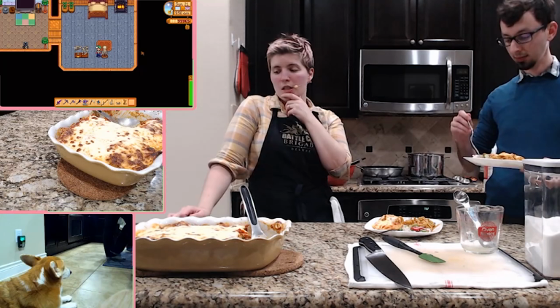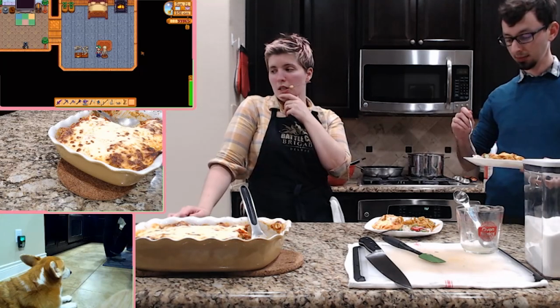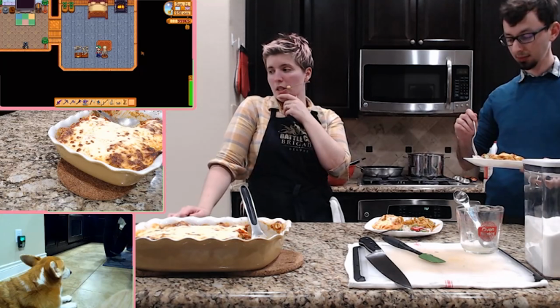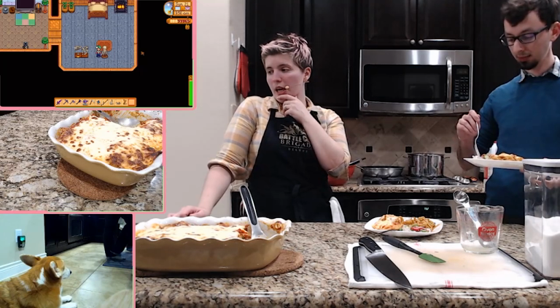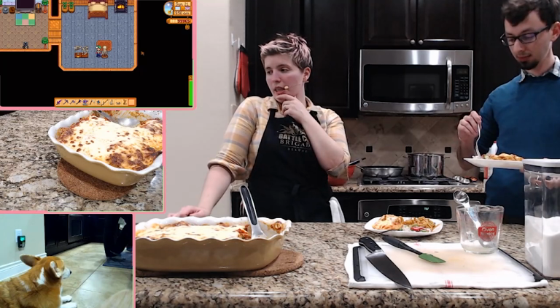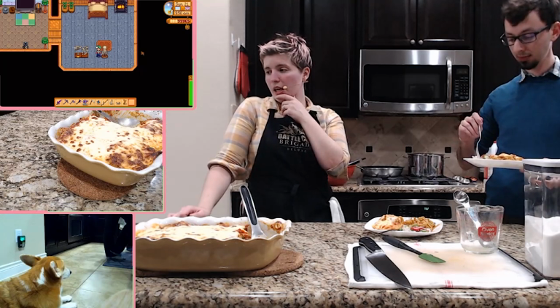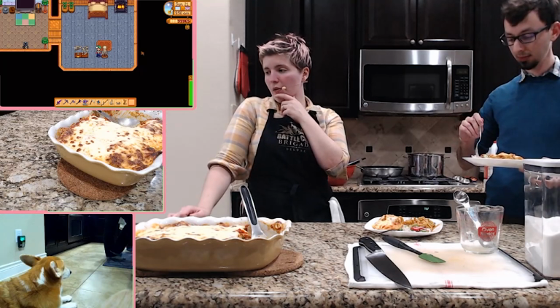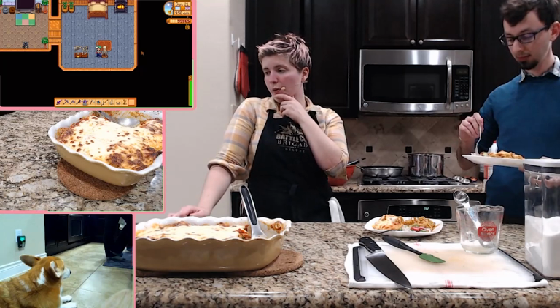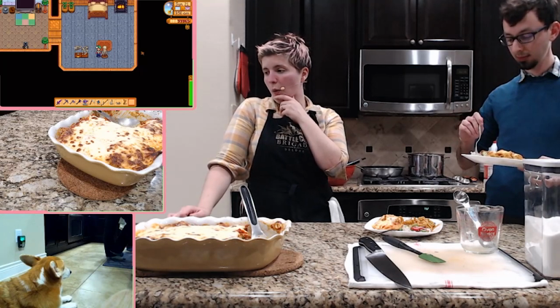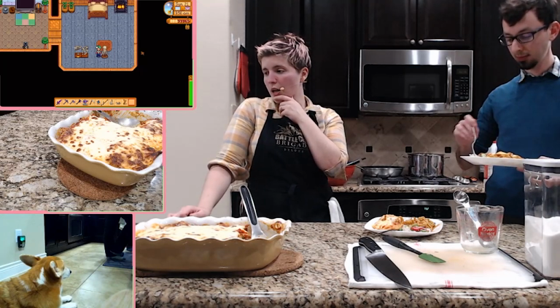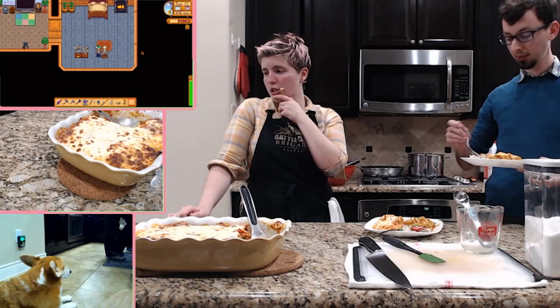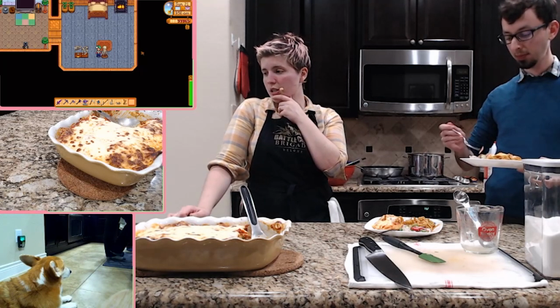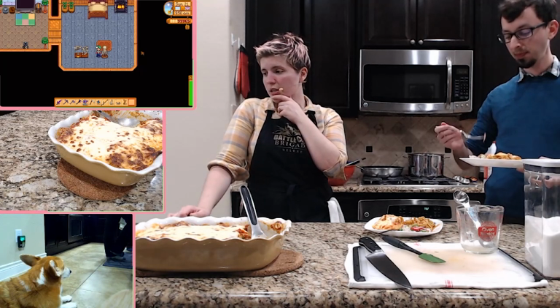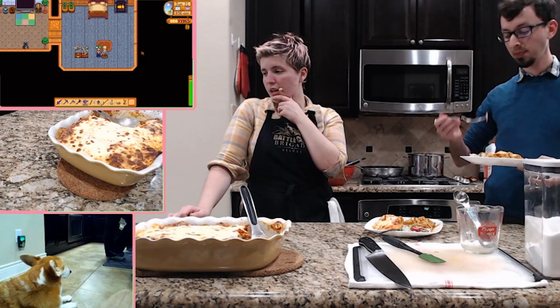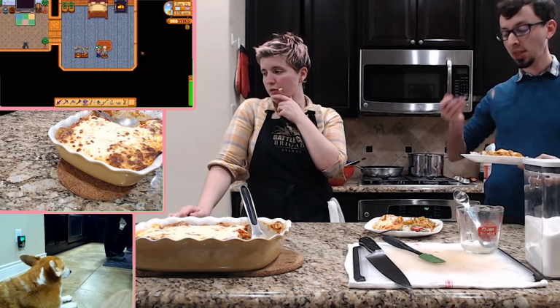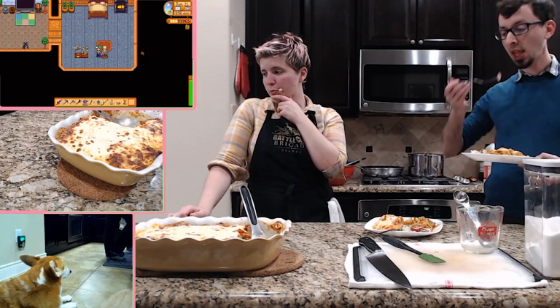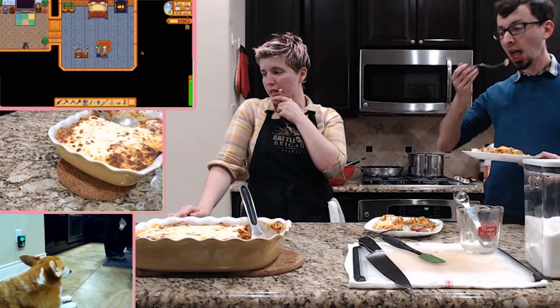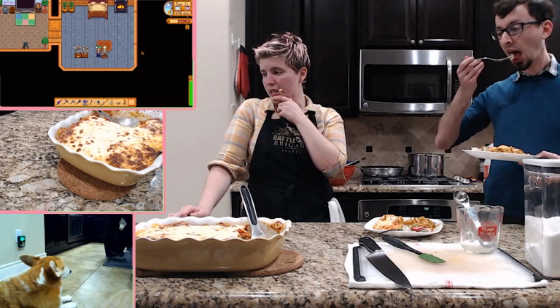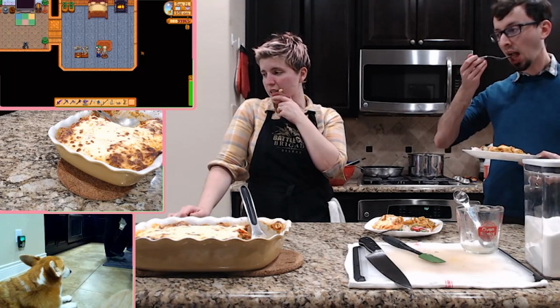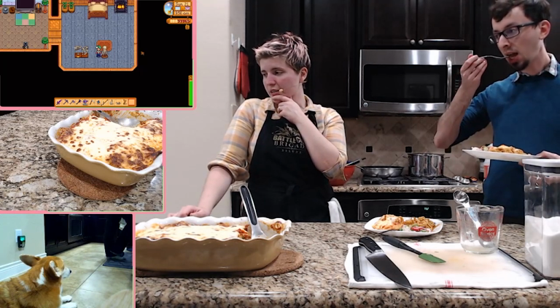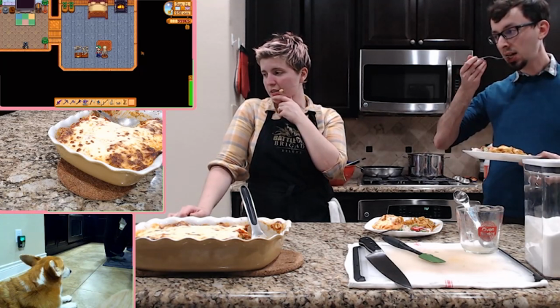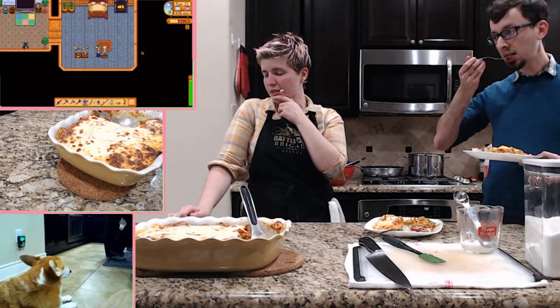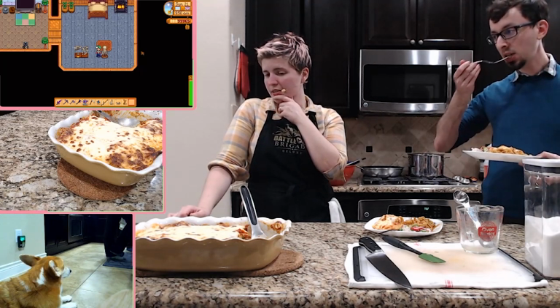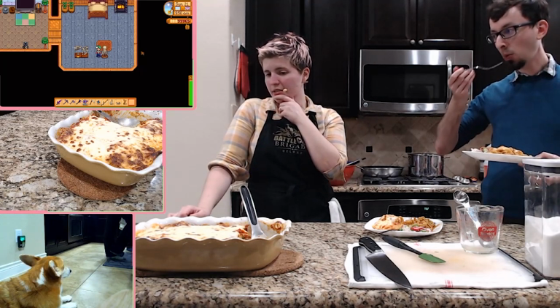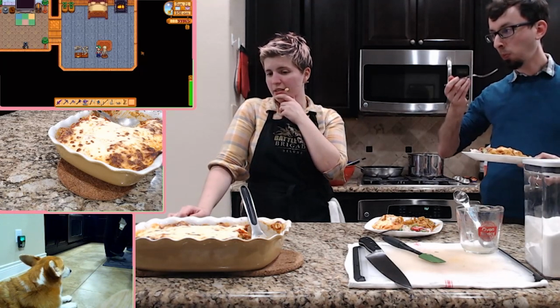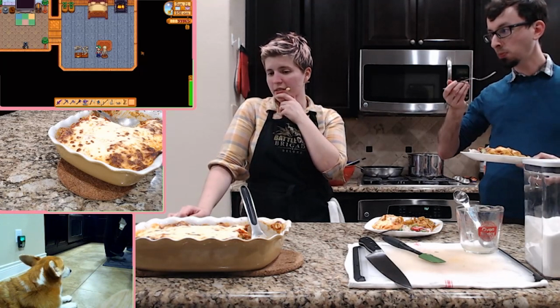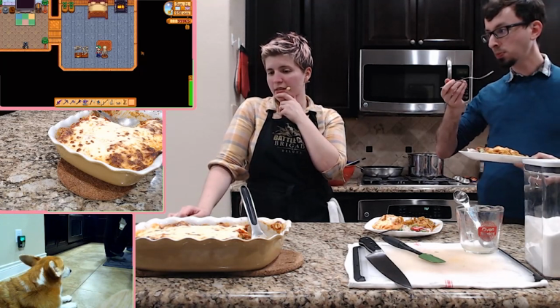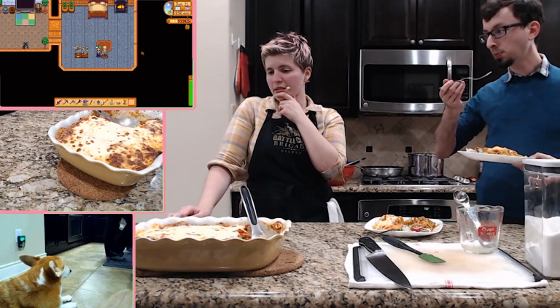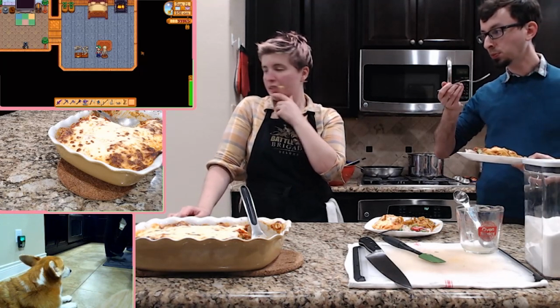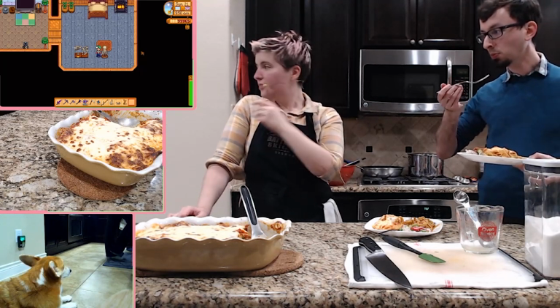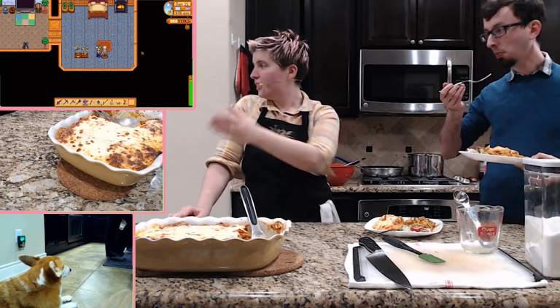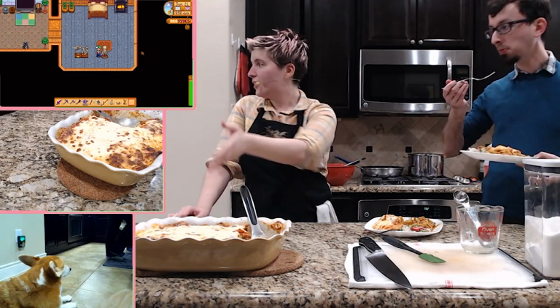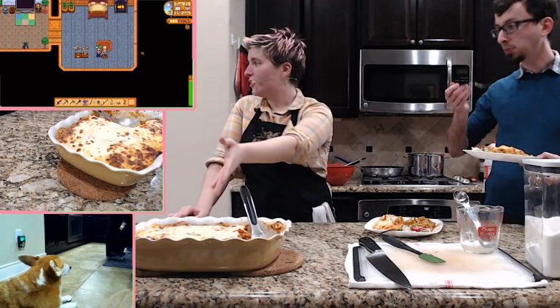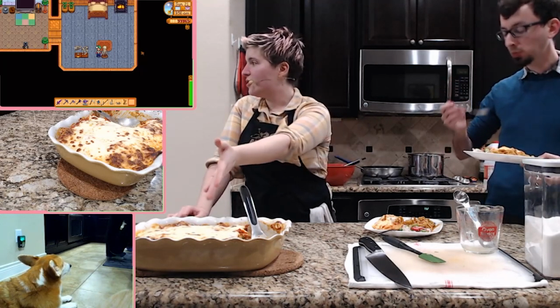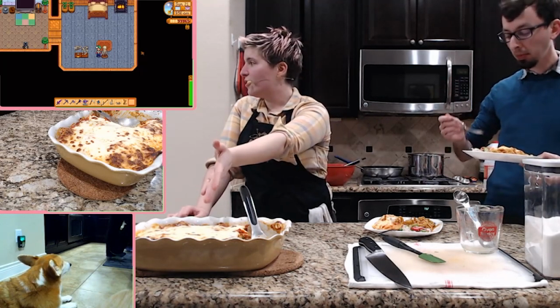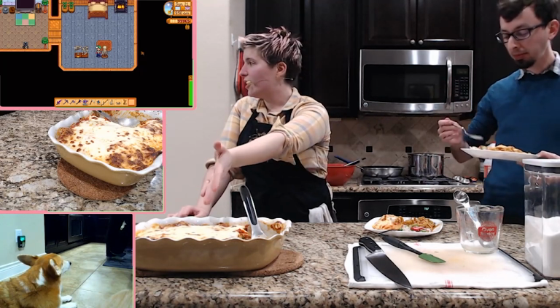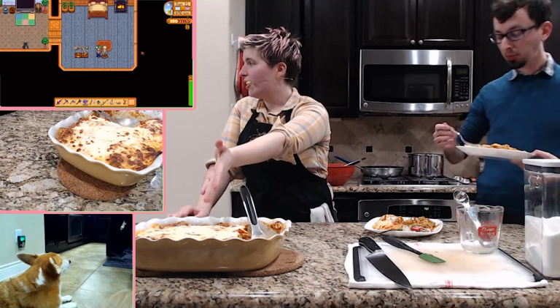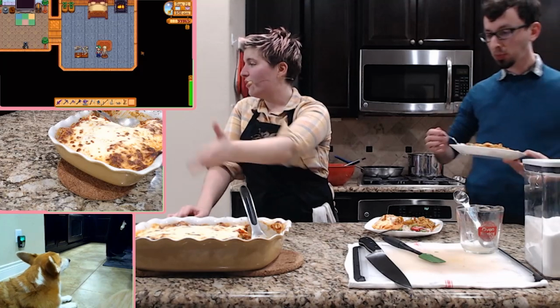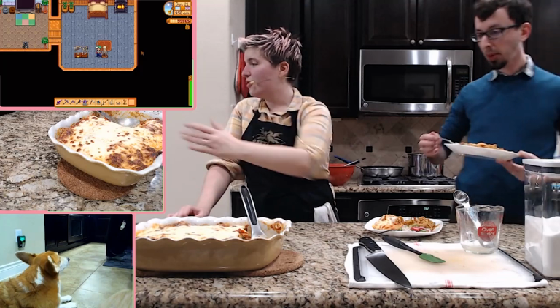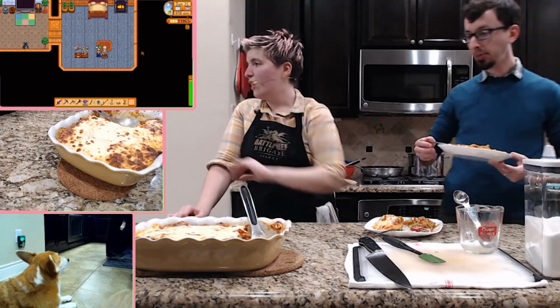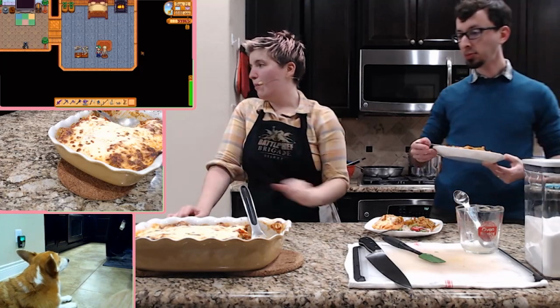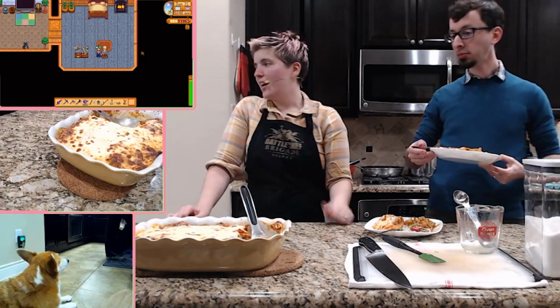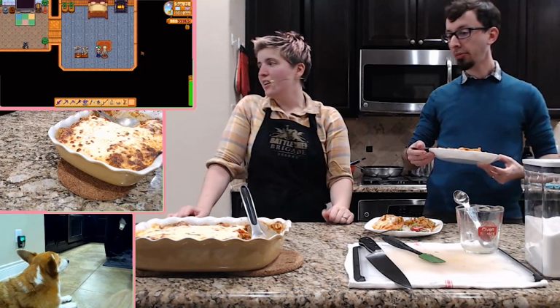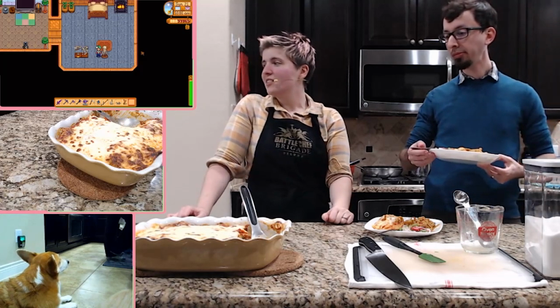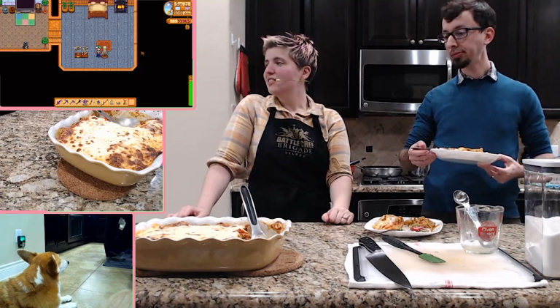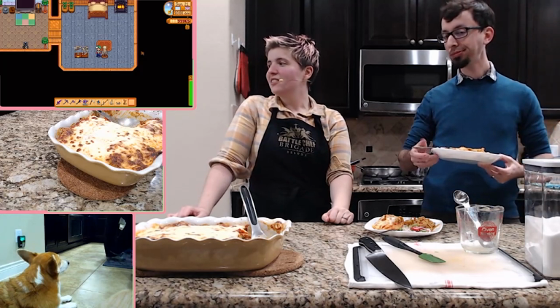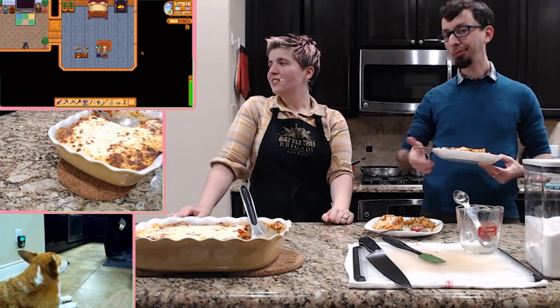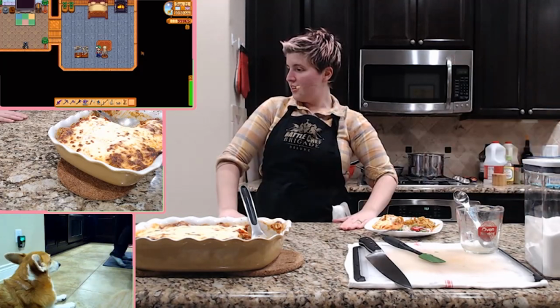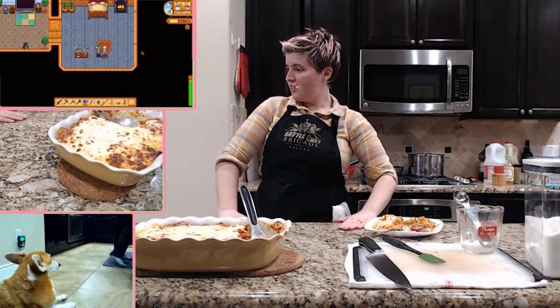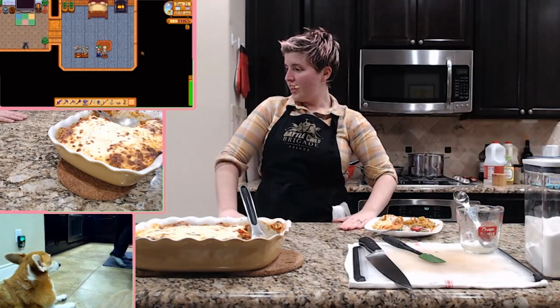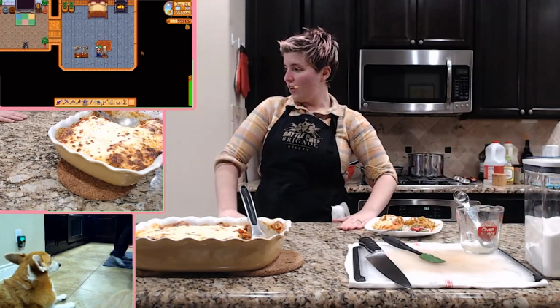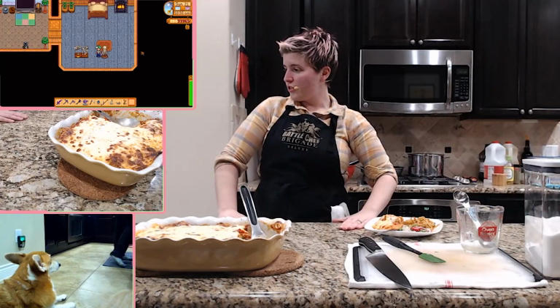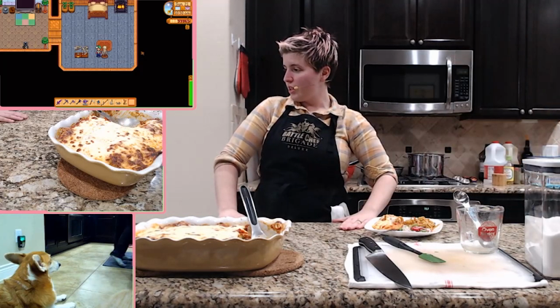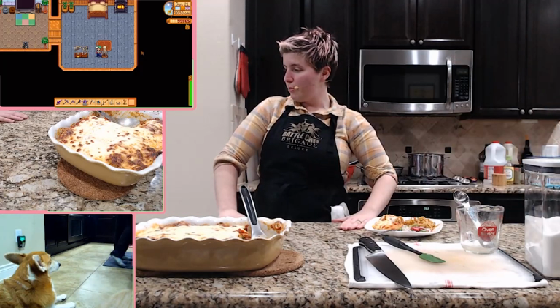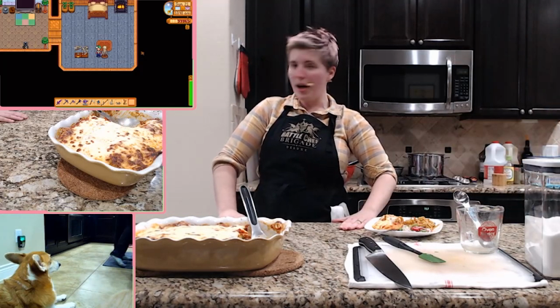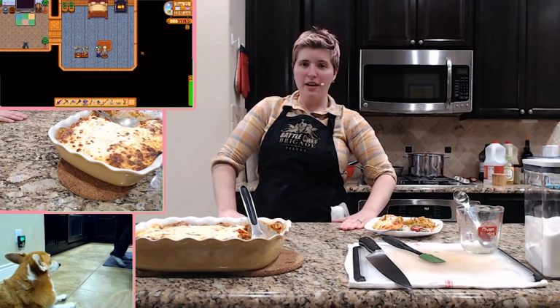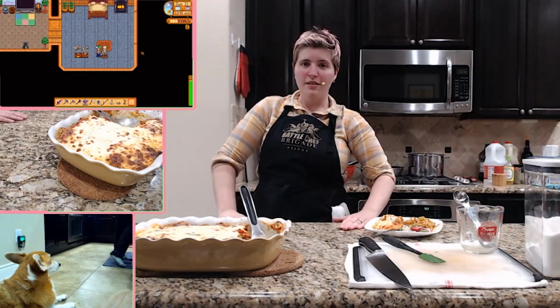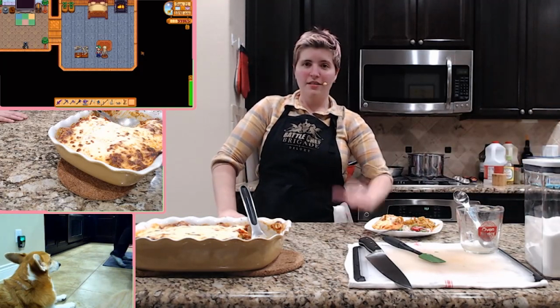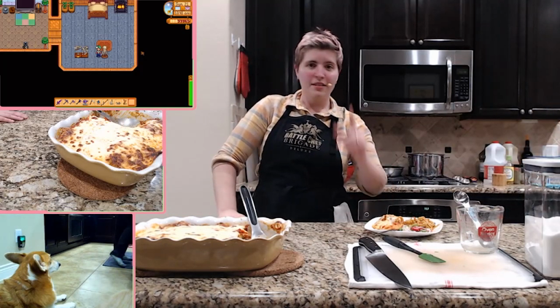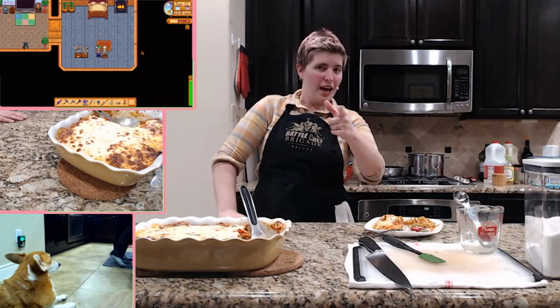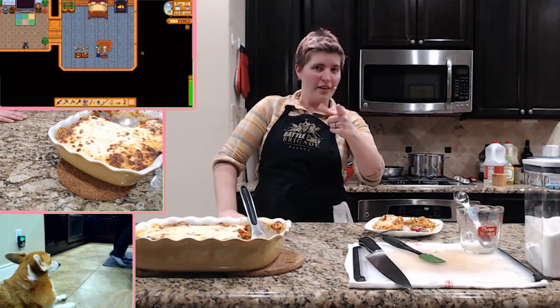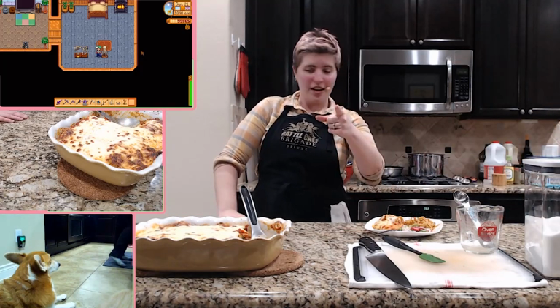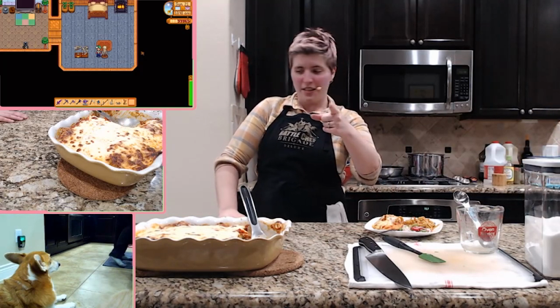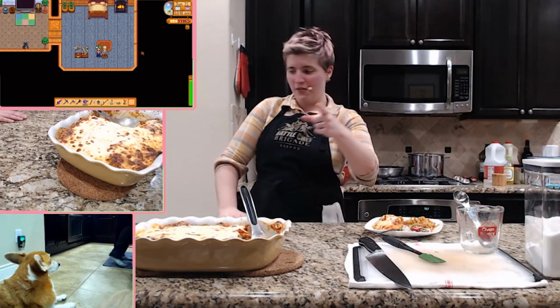So yeah, thank you all for watching. Thank you for being here. Thank you for enjoying all the food I made. Thank you all for stopping by — have a nice evening.